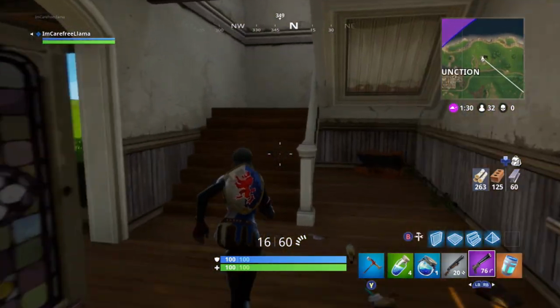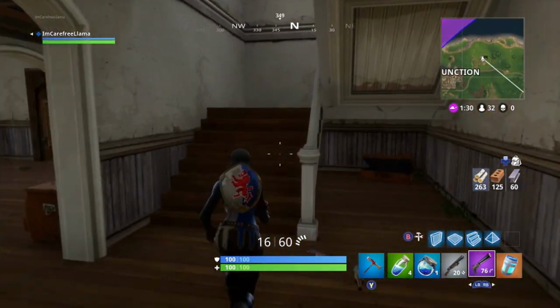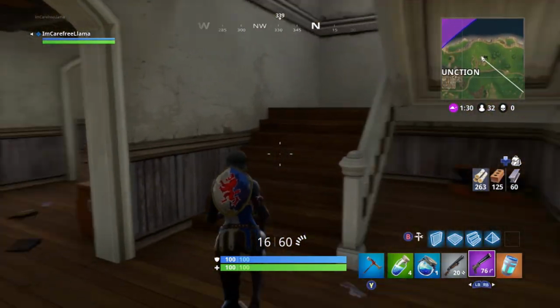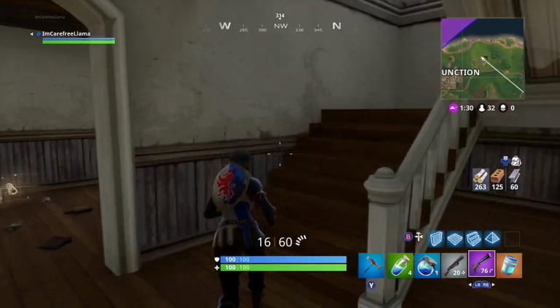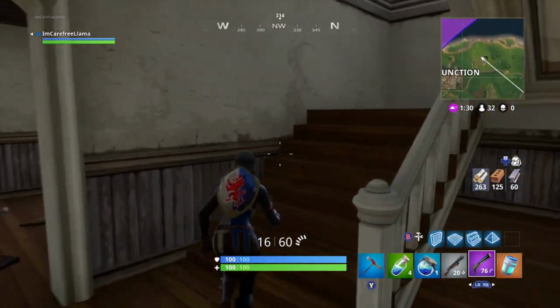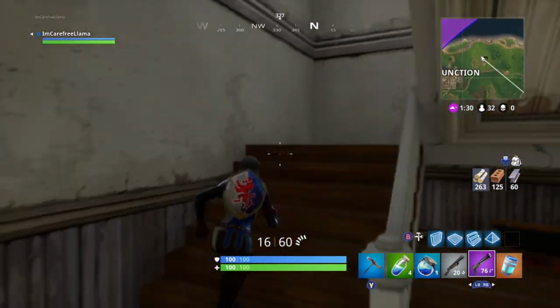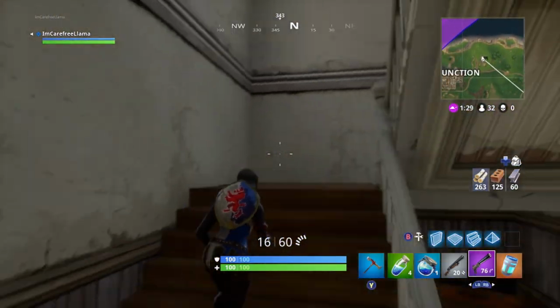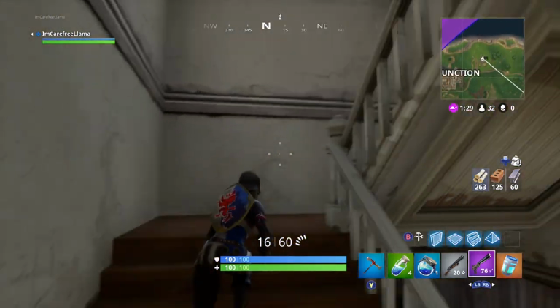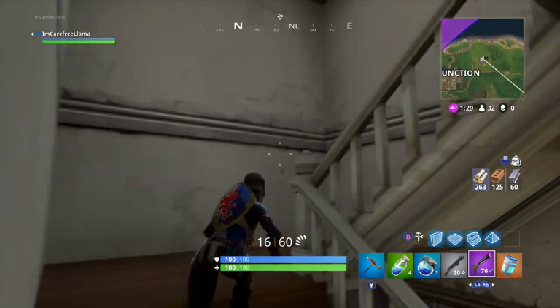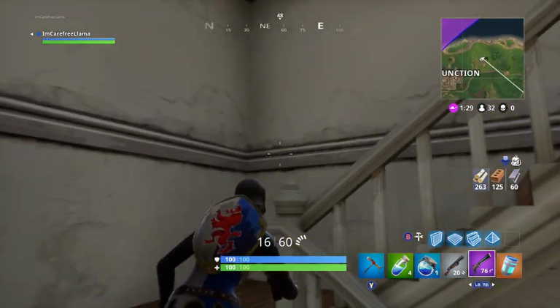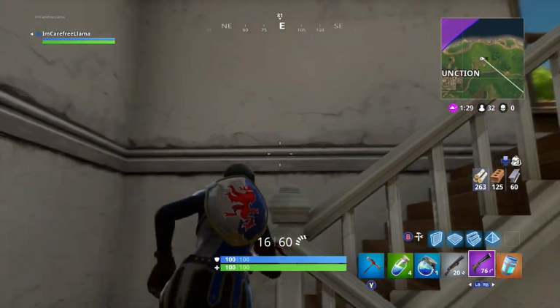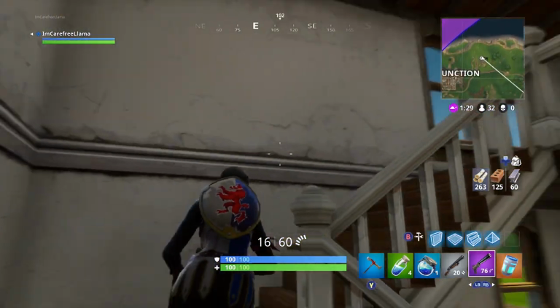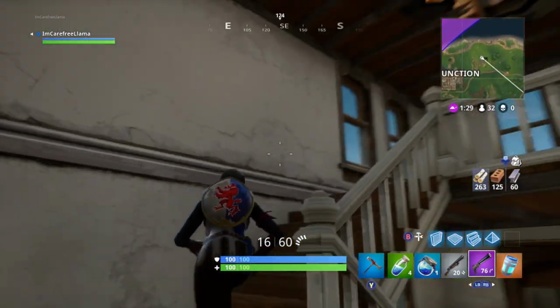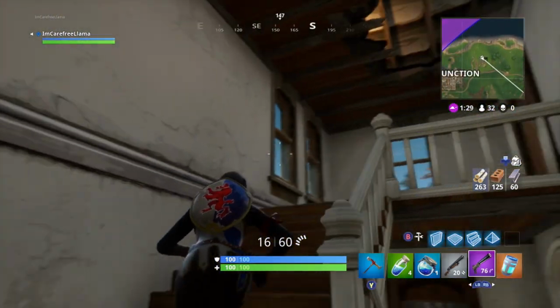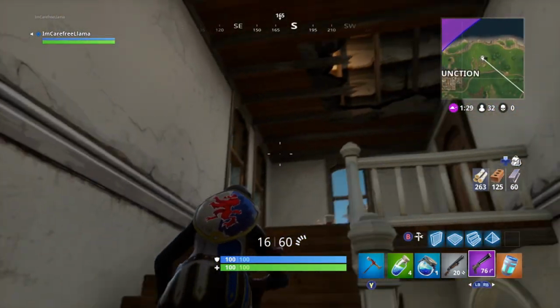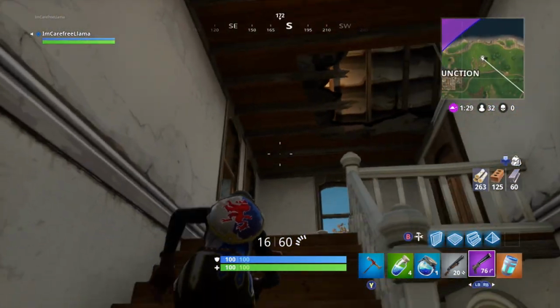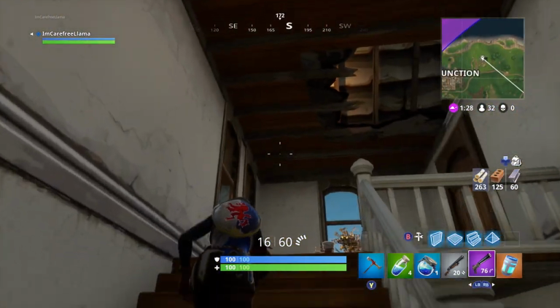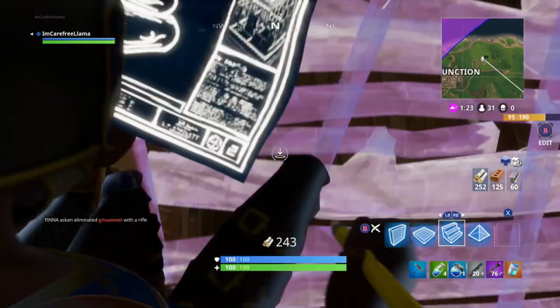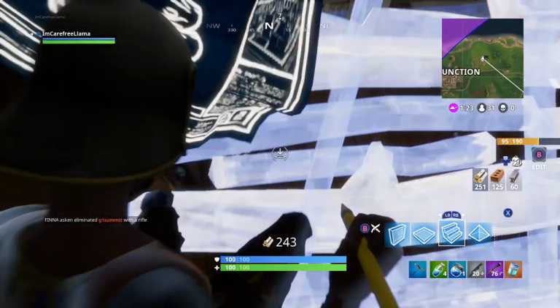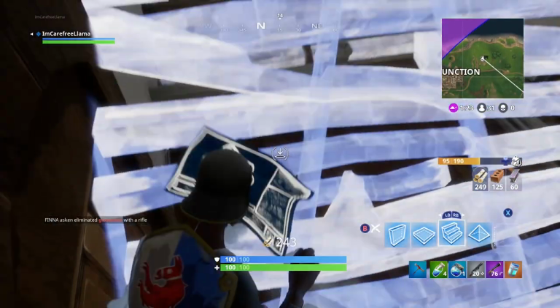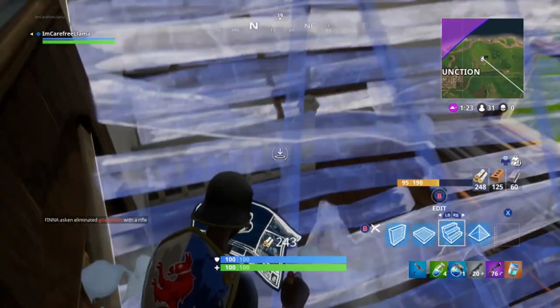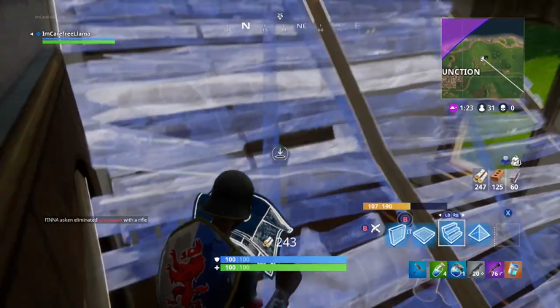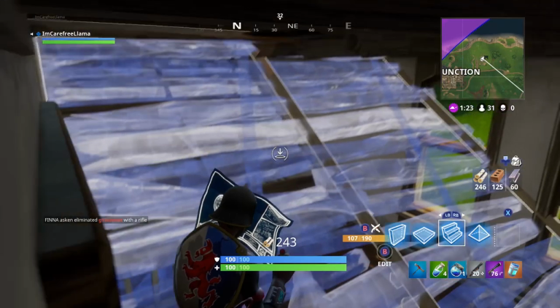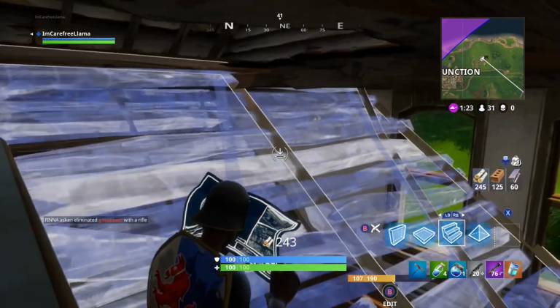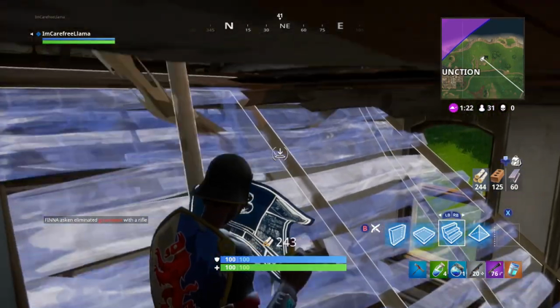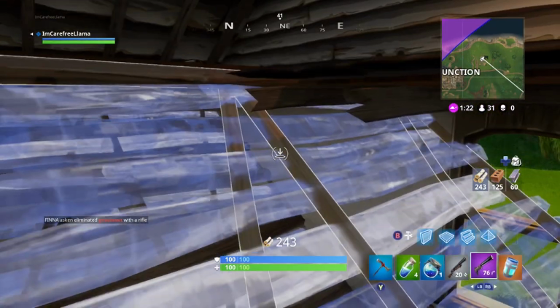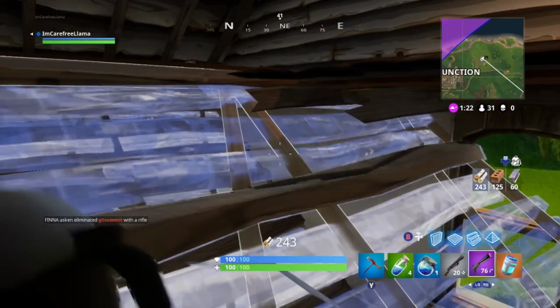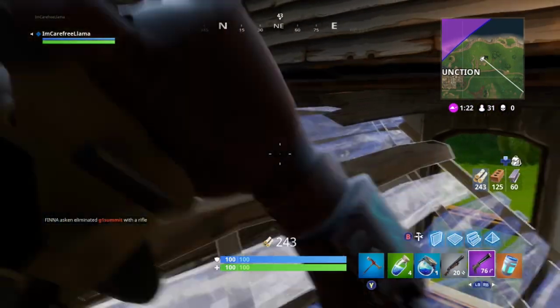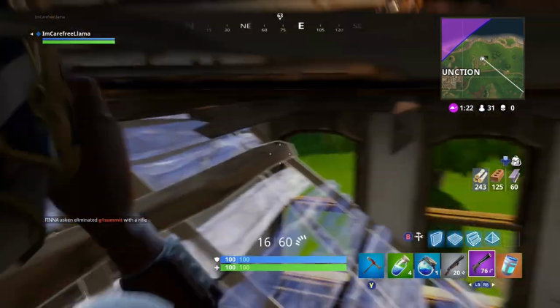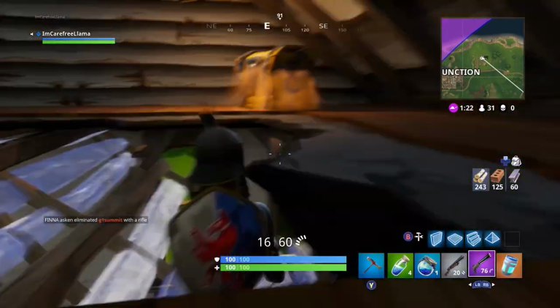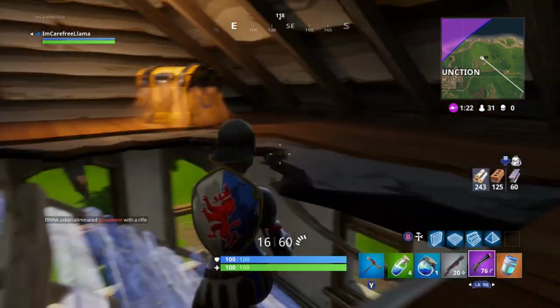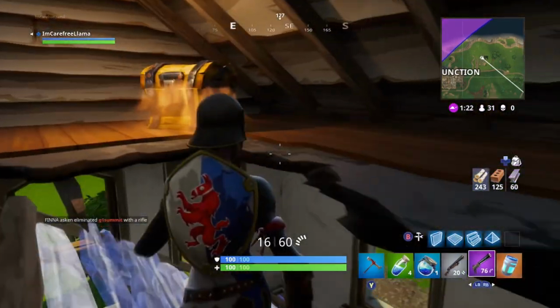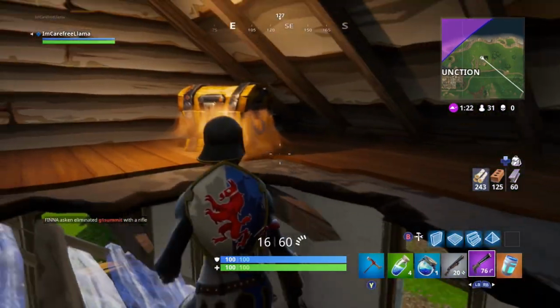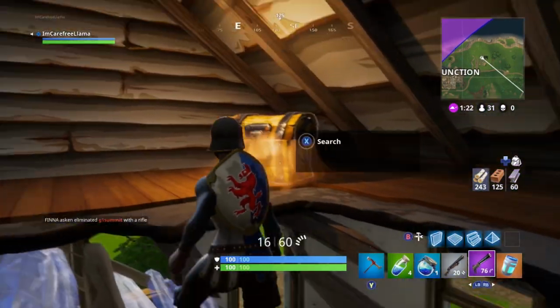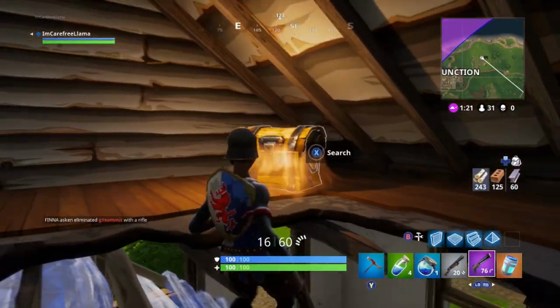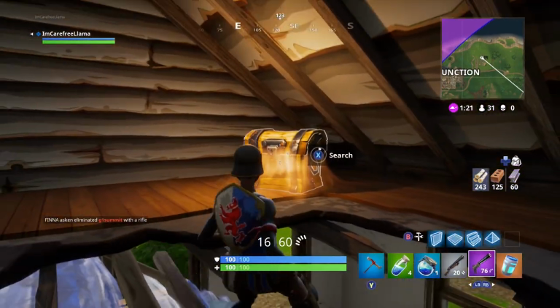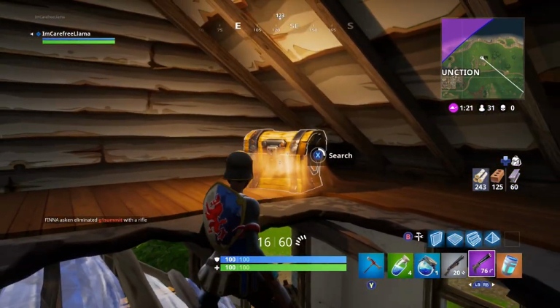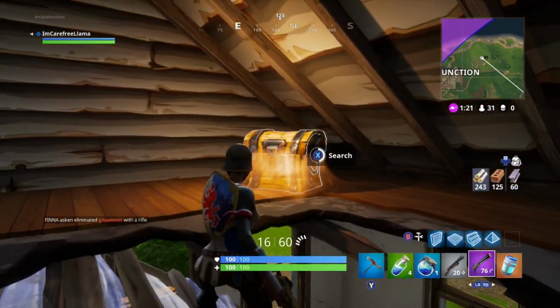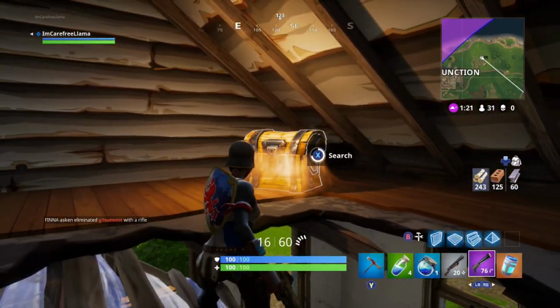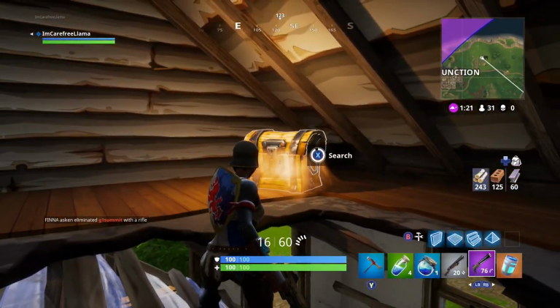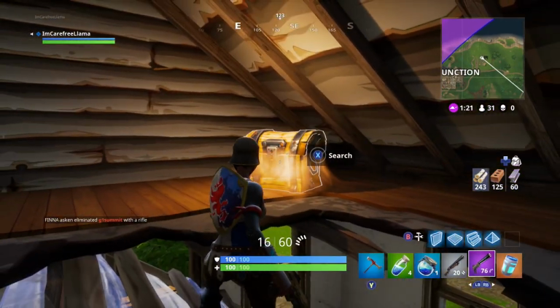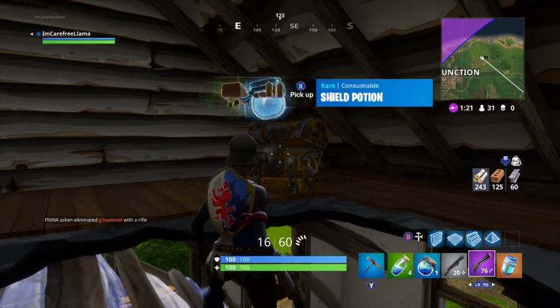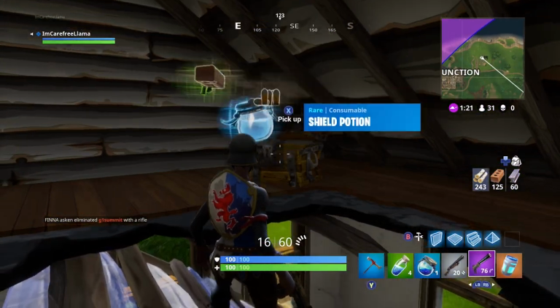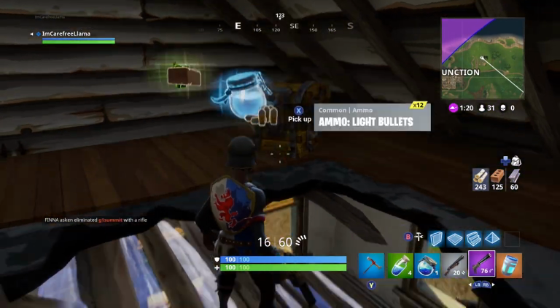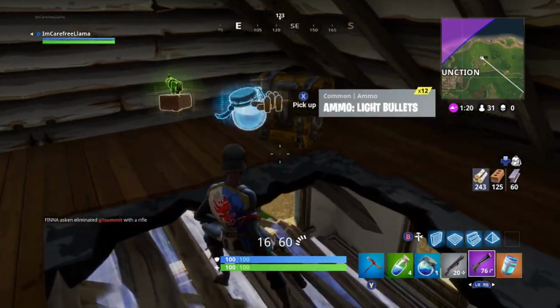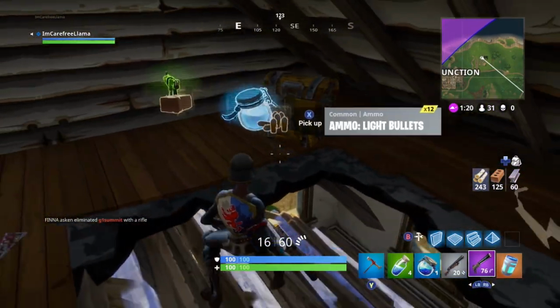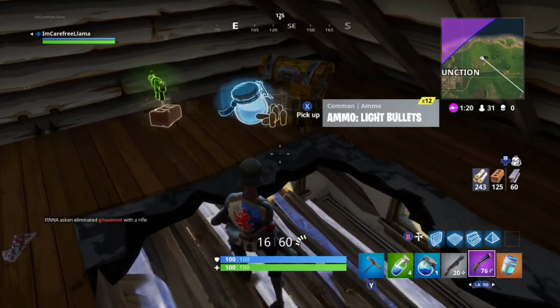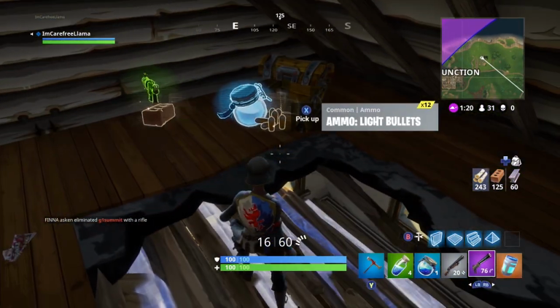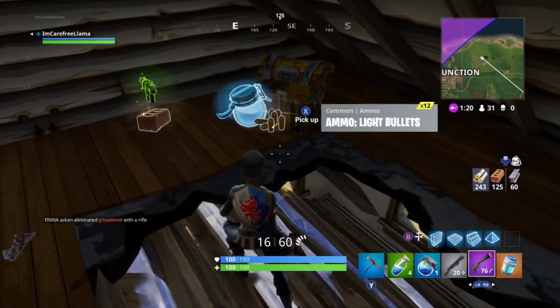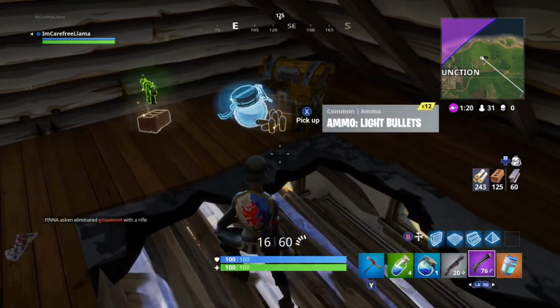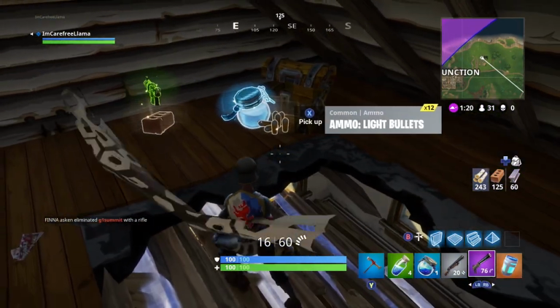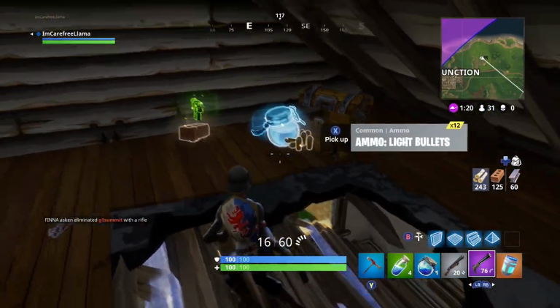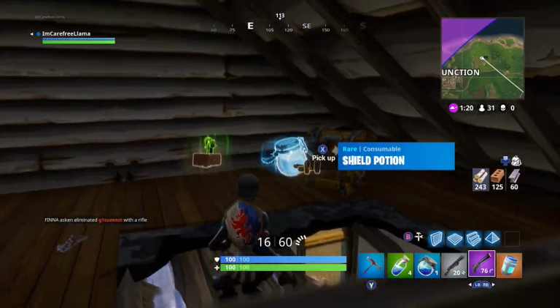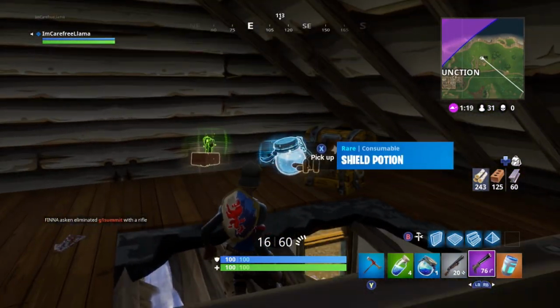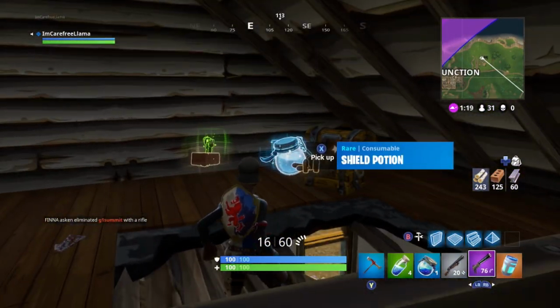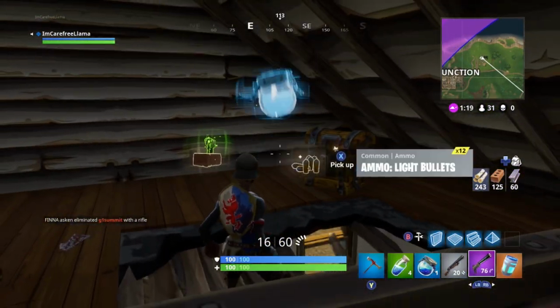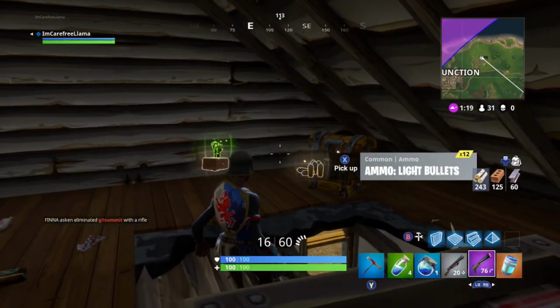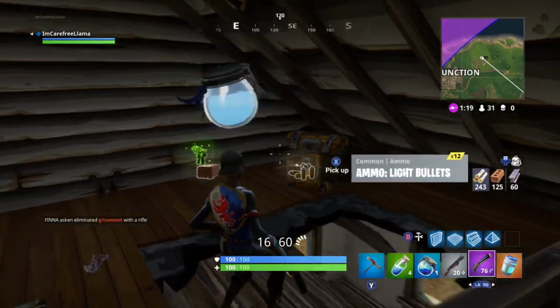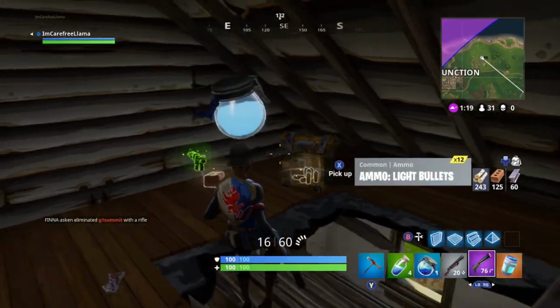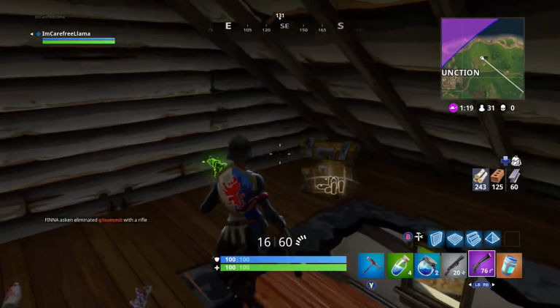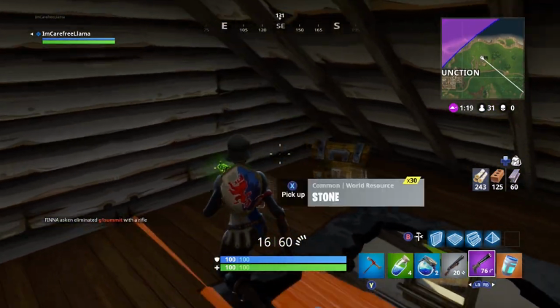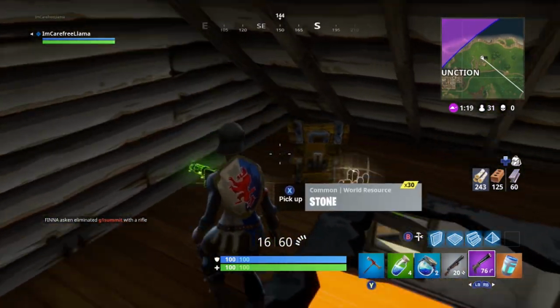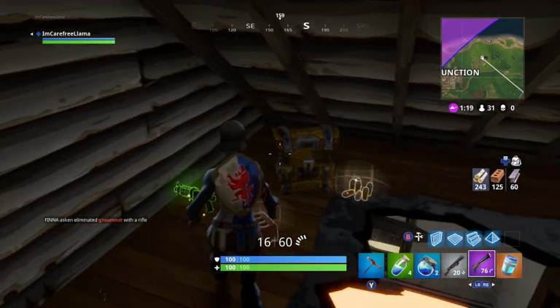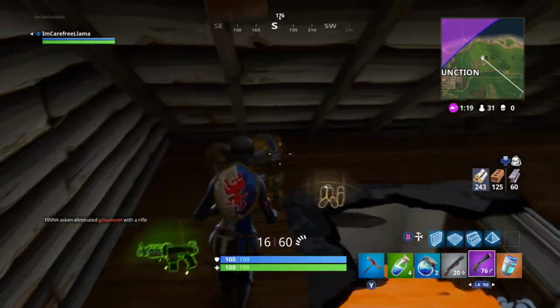Next, we're going to go inside the two-story house, straight up the stairs, build a ramp, go through the hole in the floor, and find the next chest.